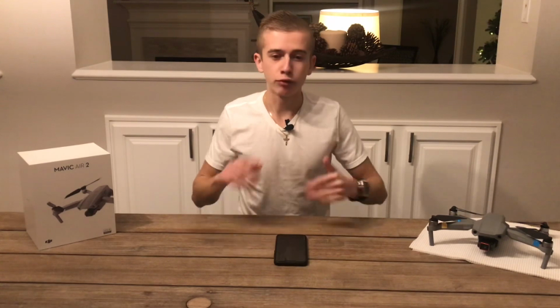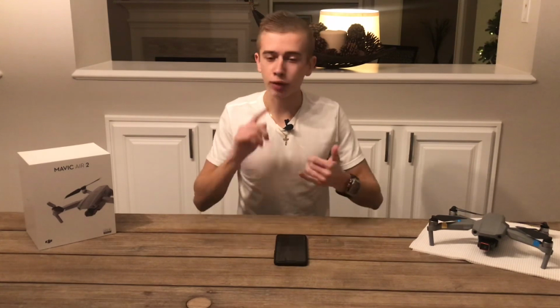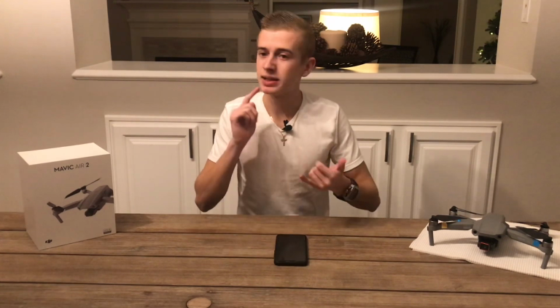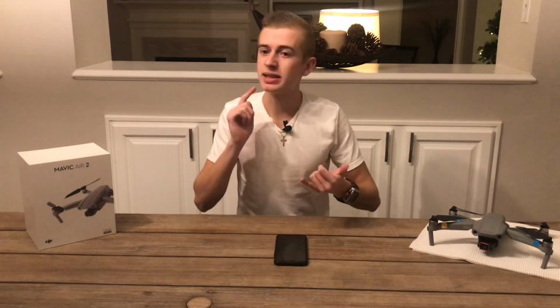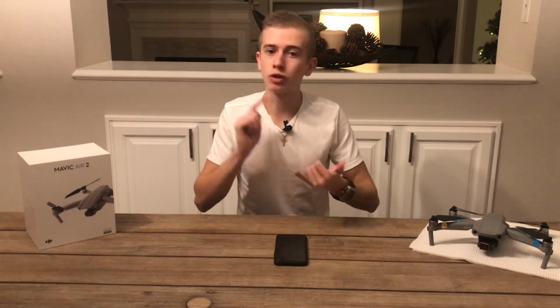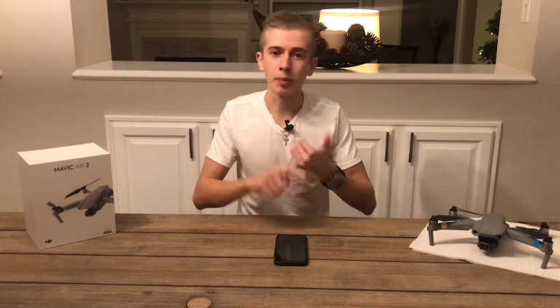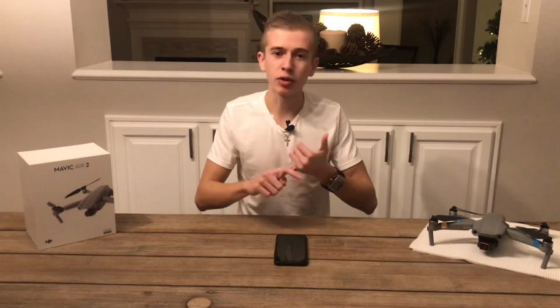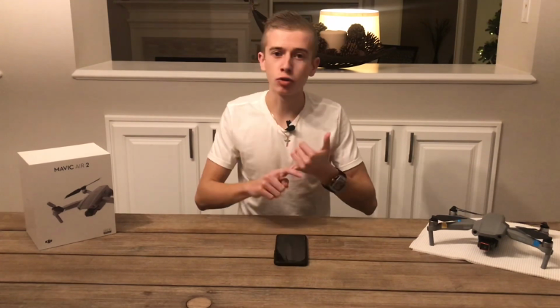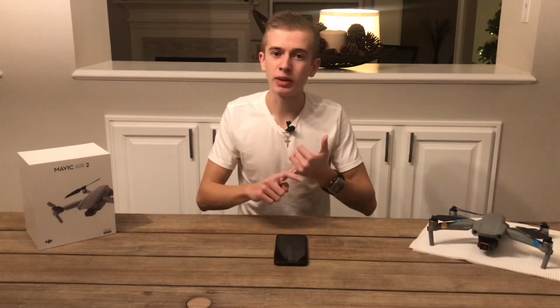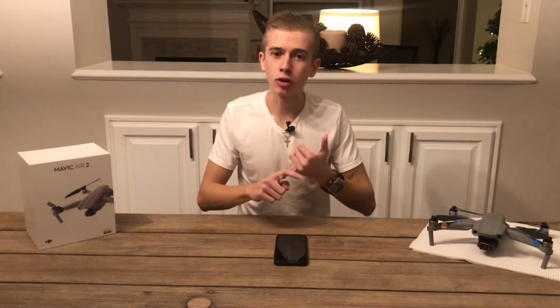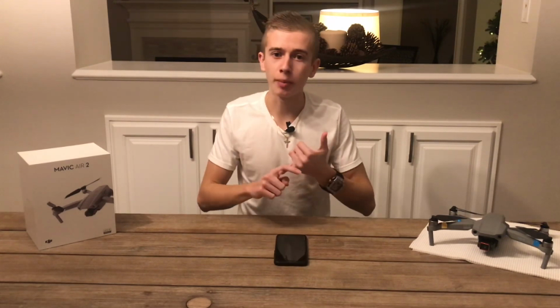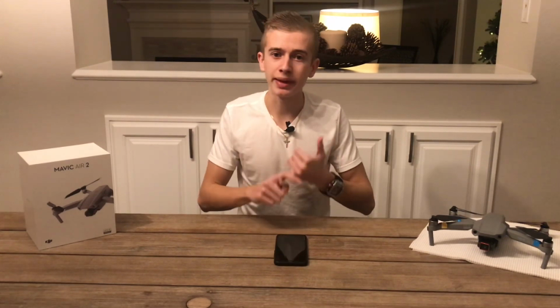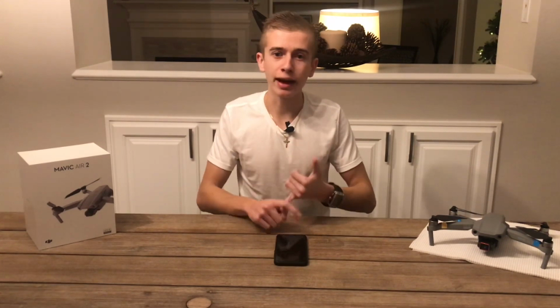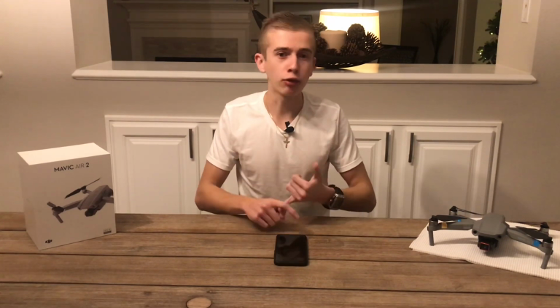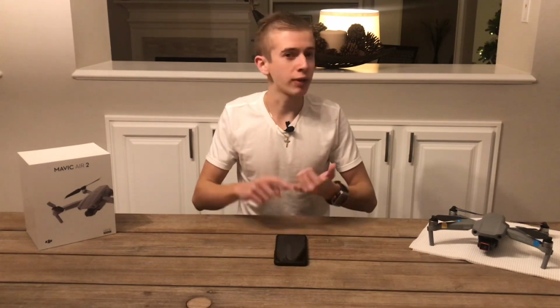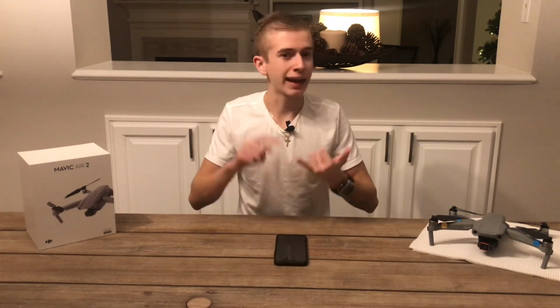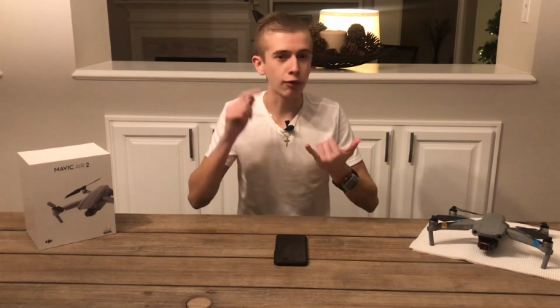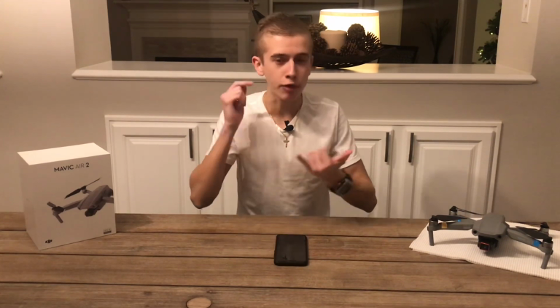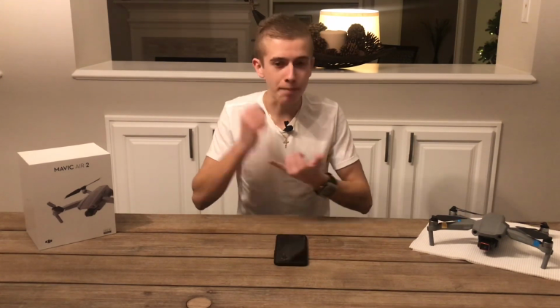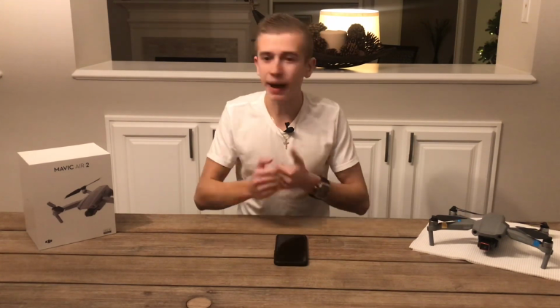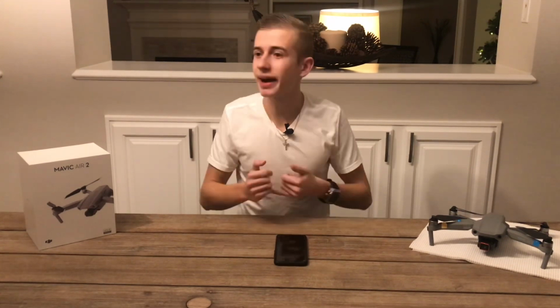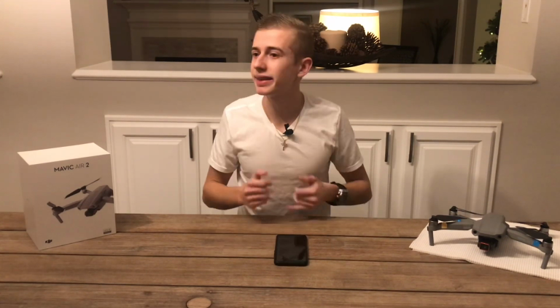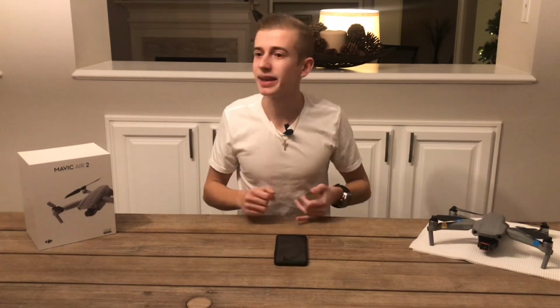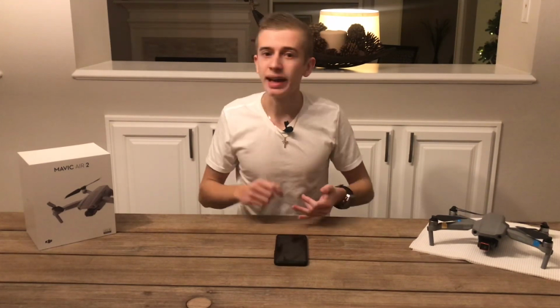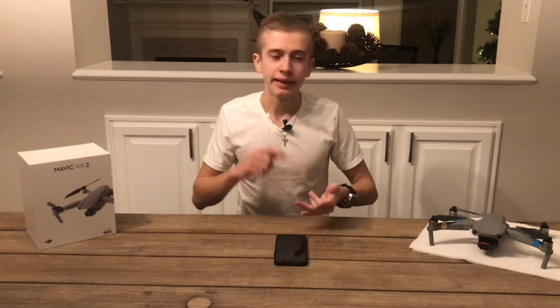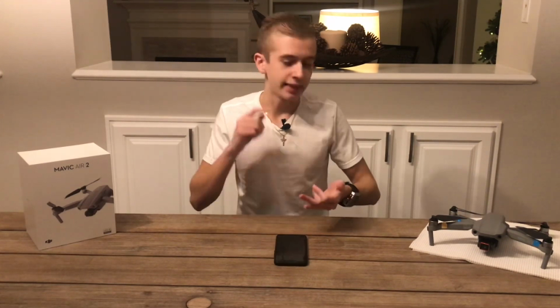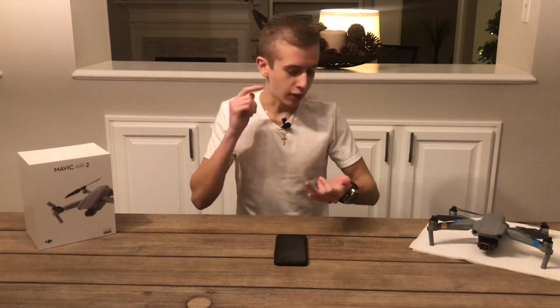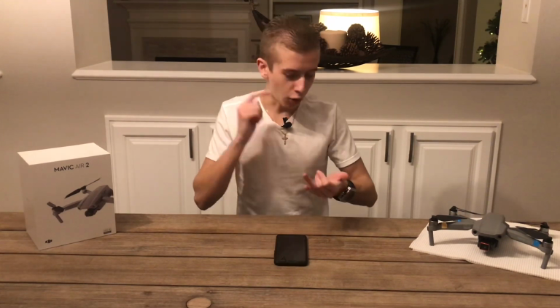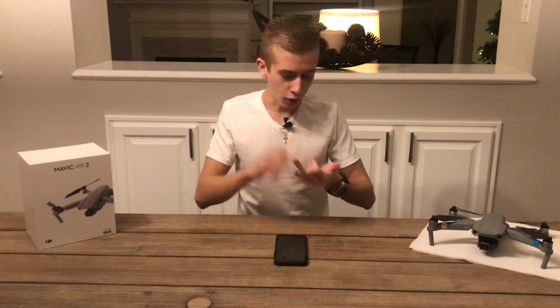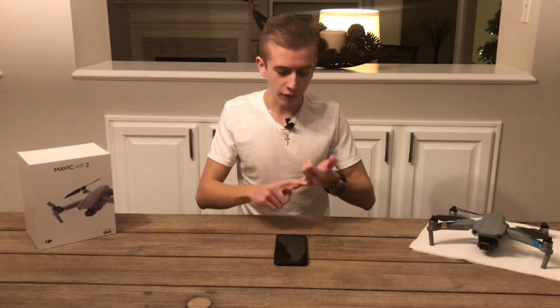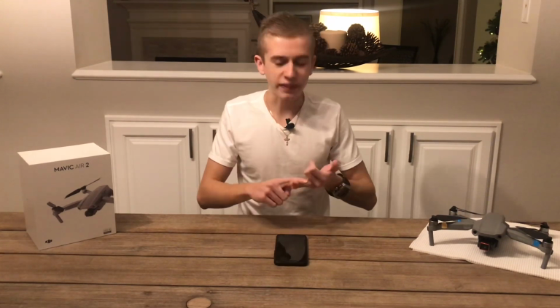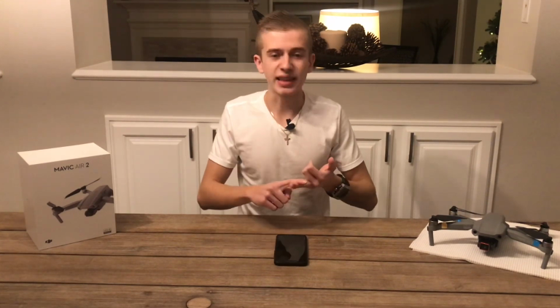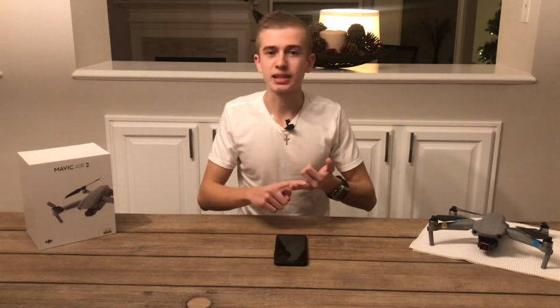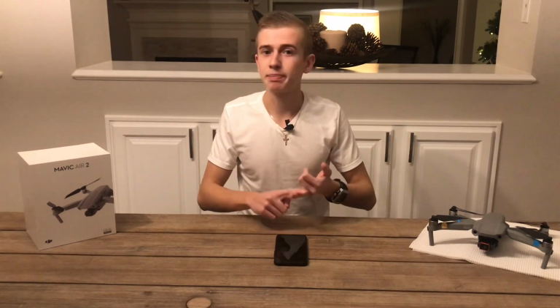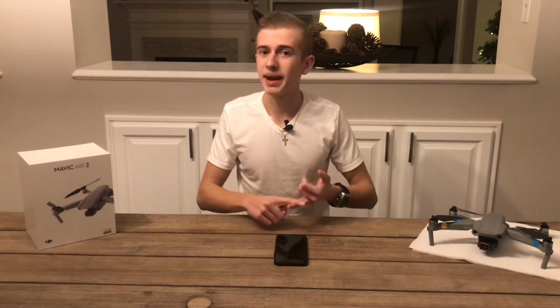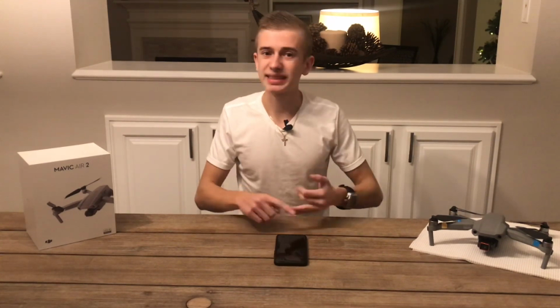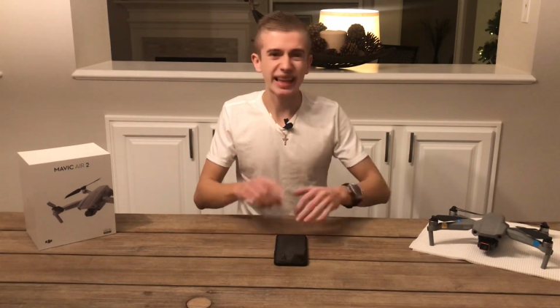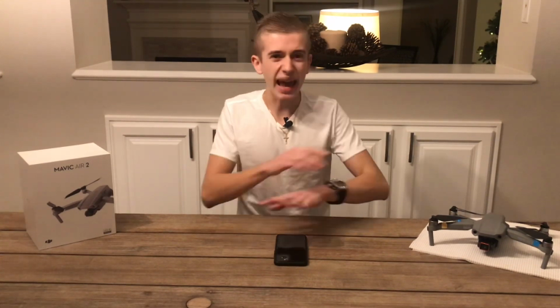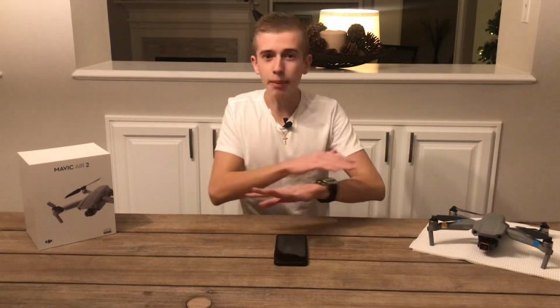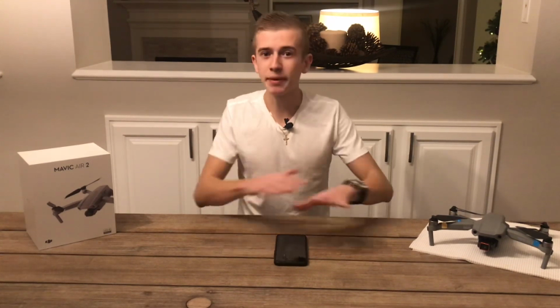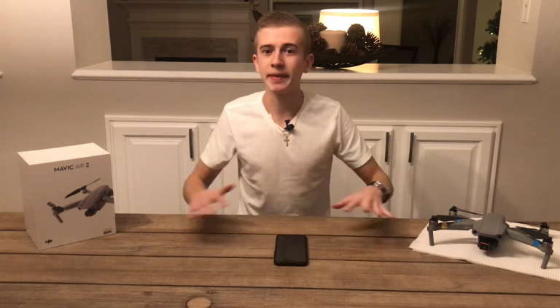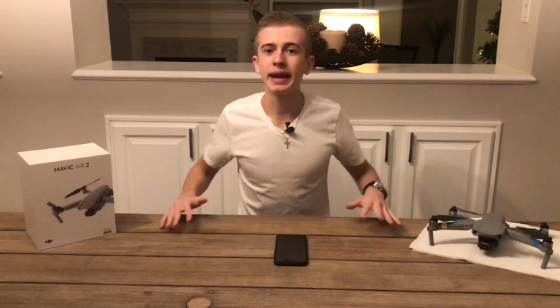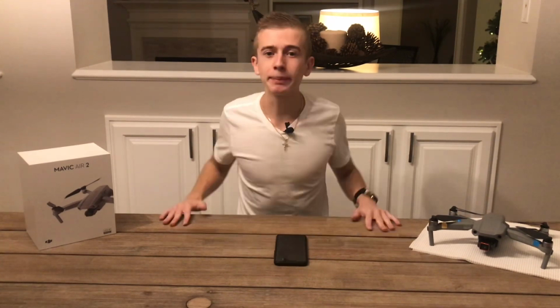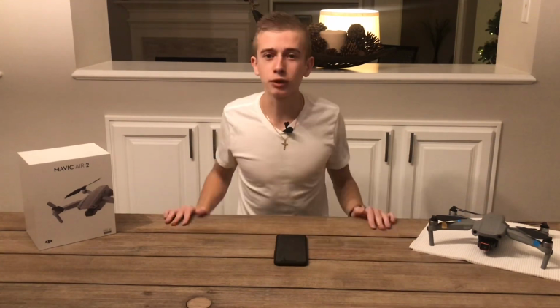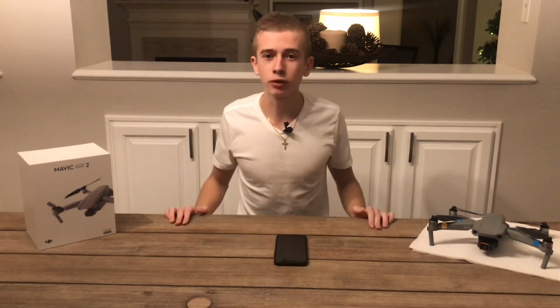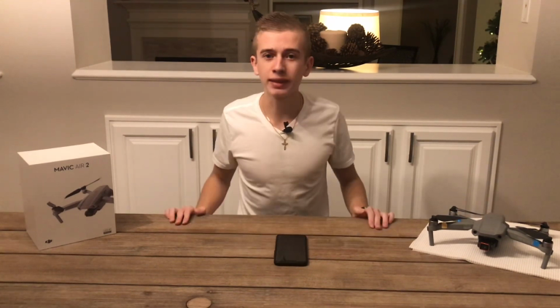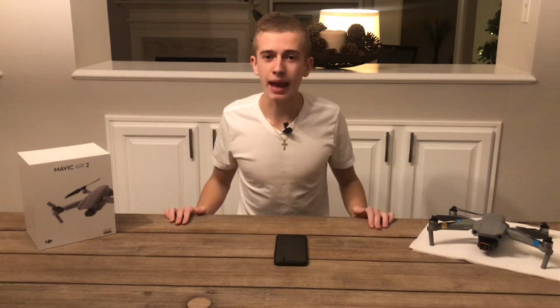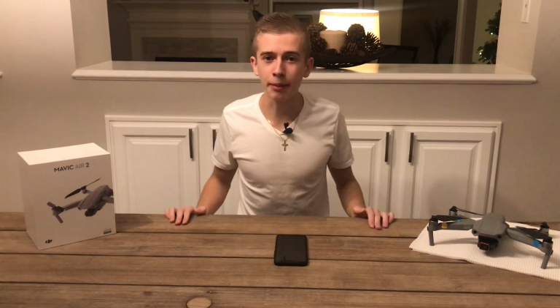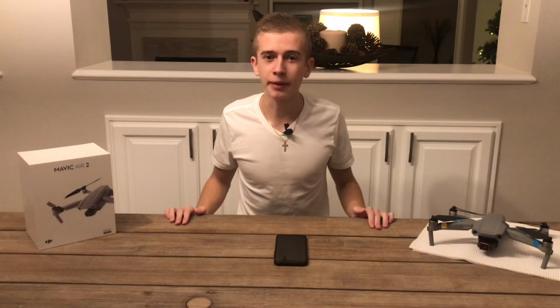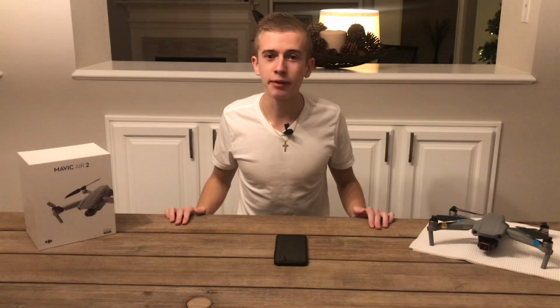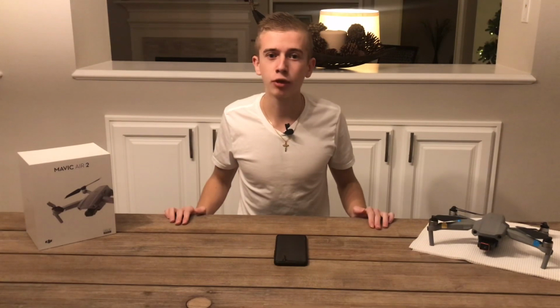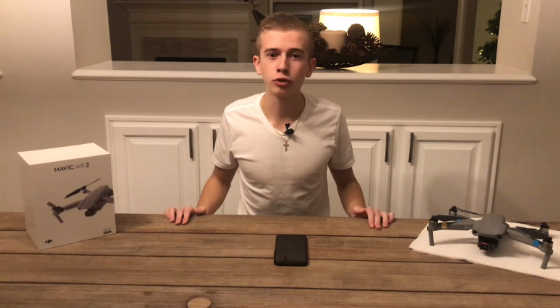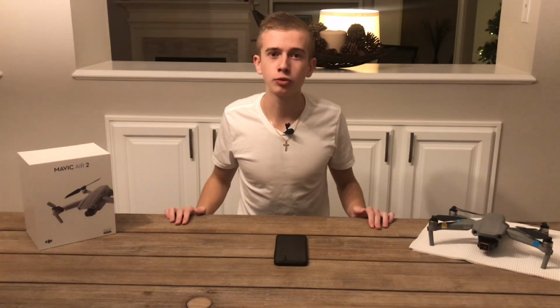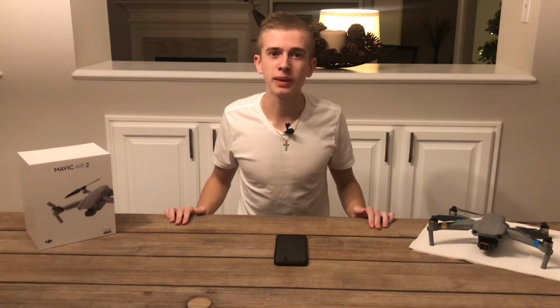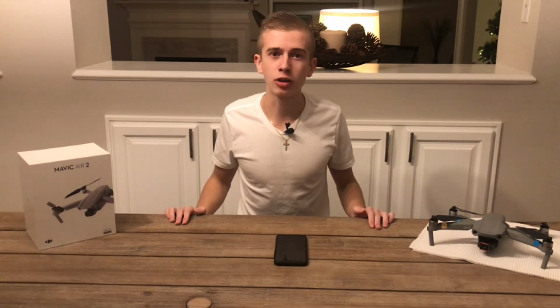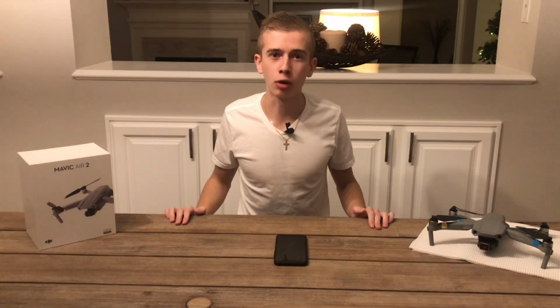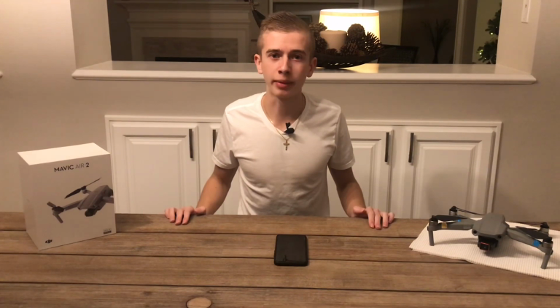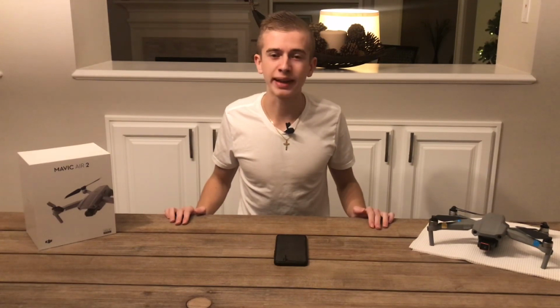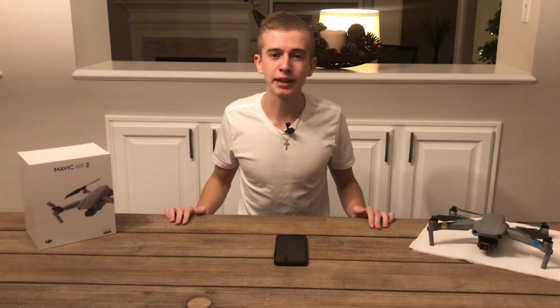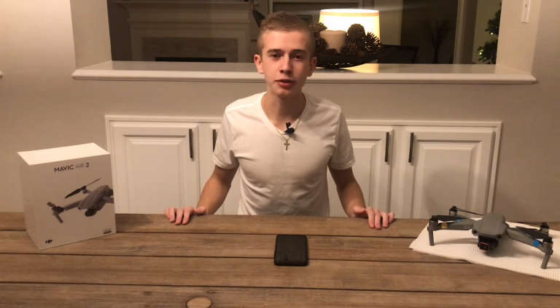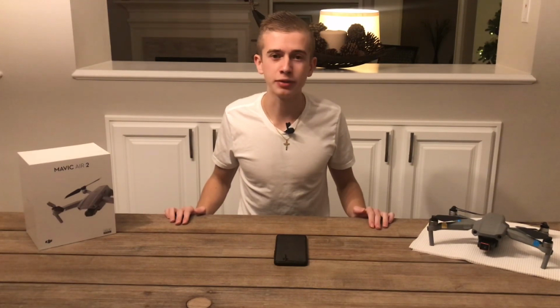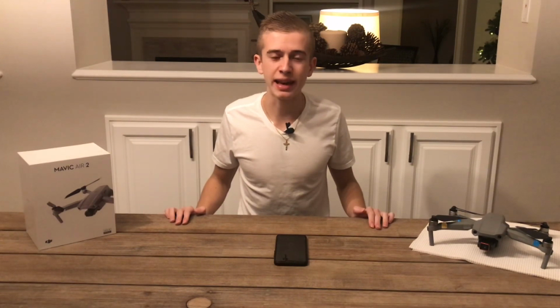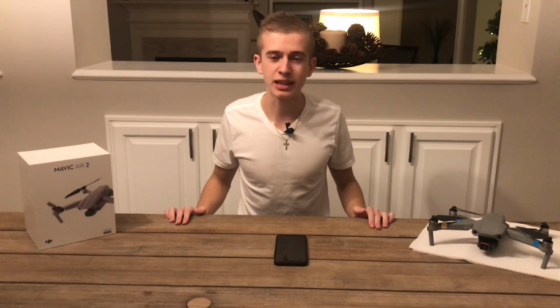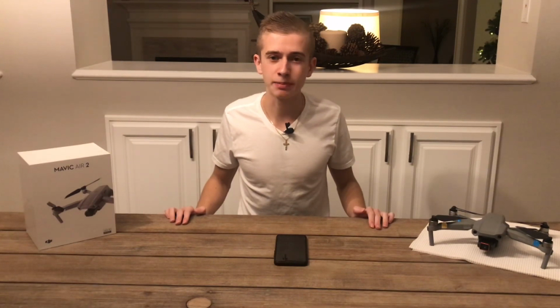We'll cover when it's going to be coming out, when we can buy it, all the specs — absolutely everything we're going to be covering in today's video.